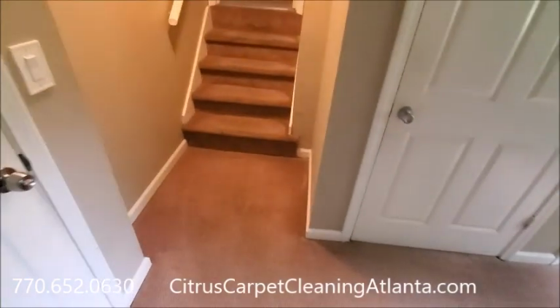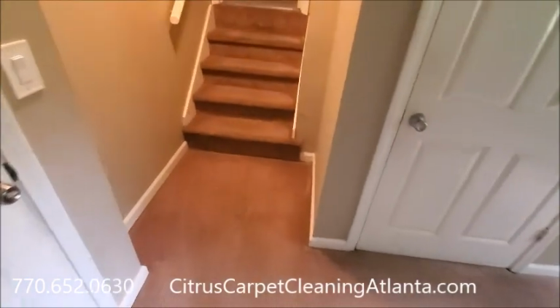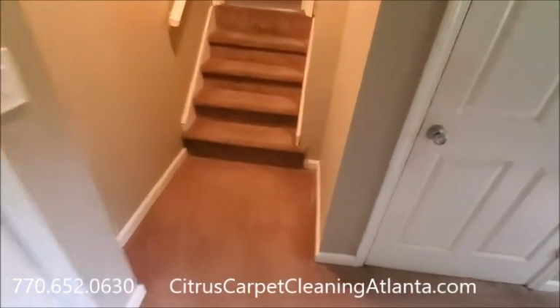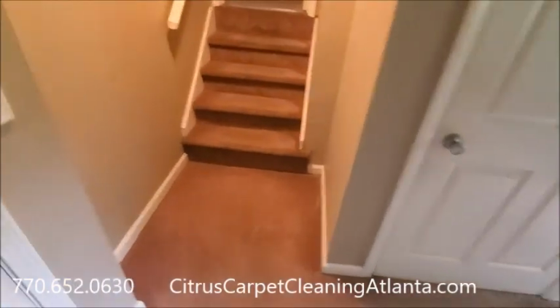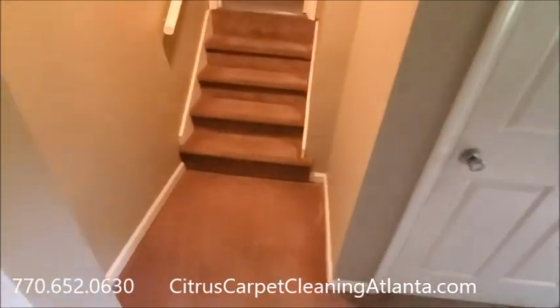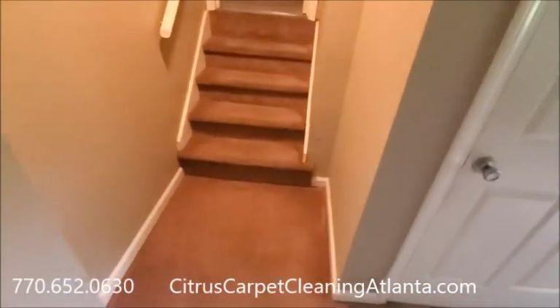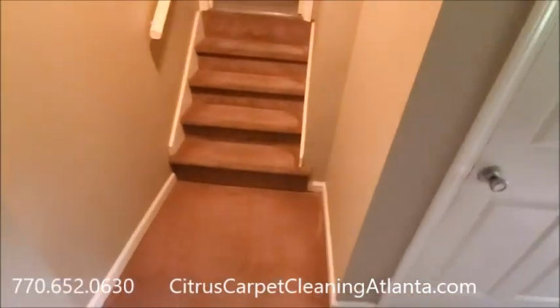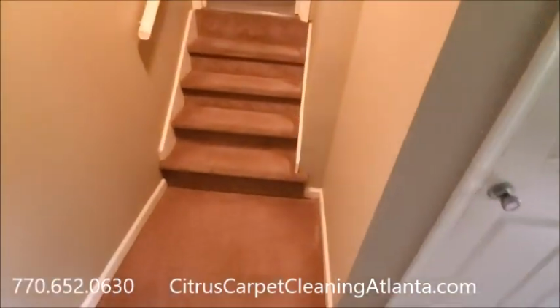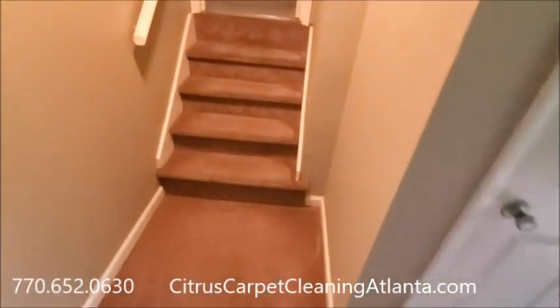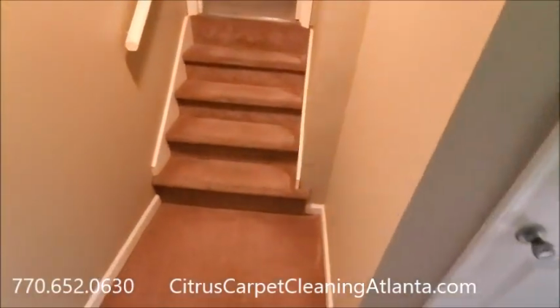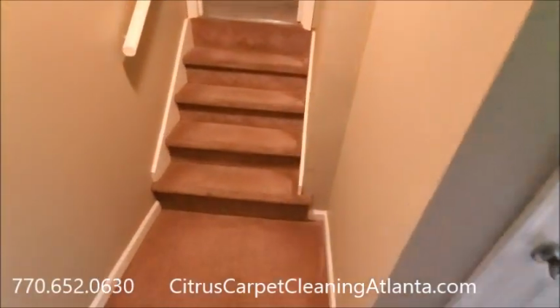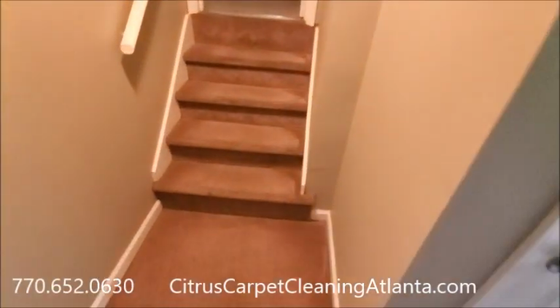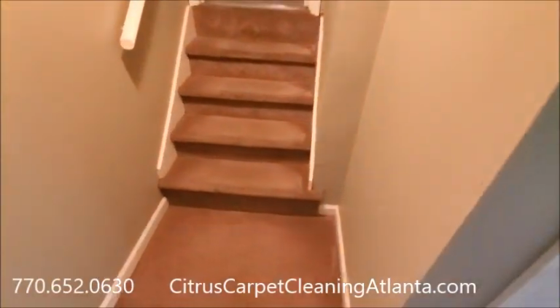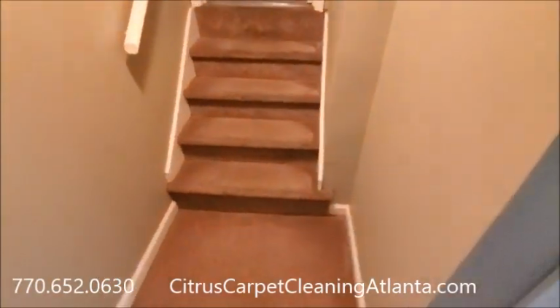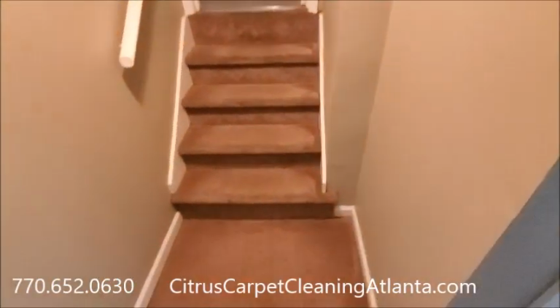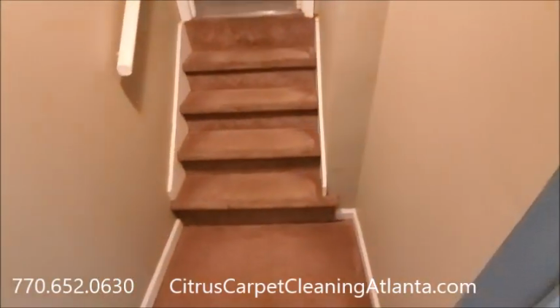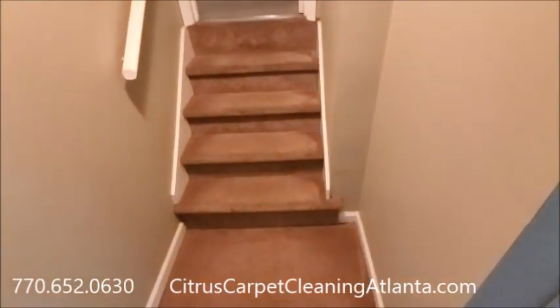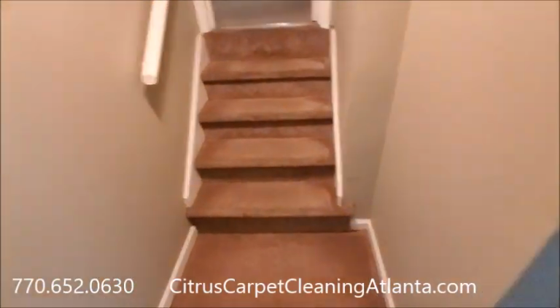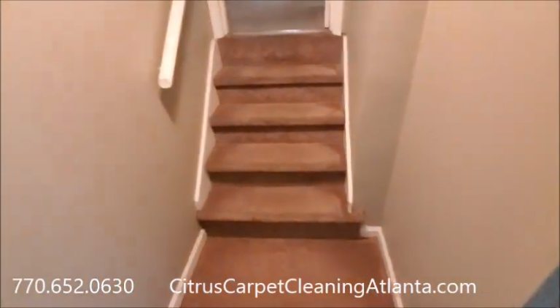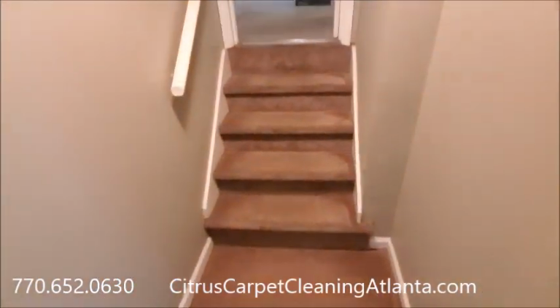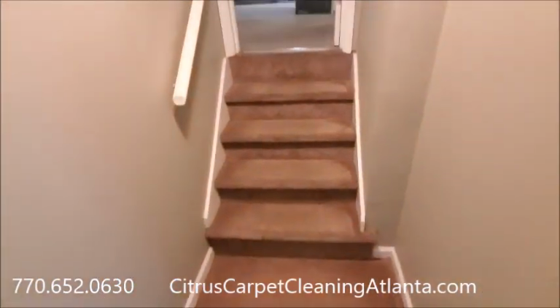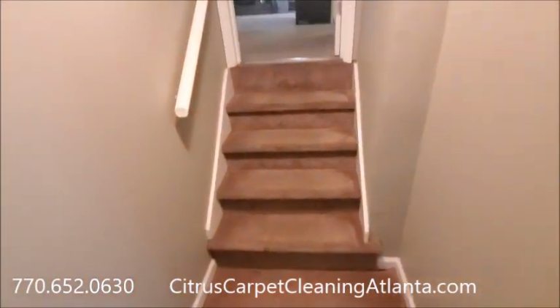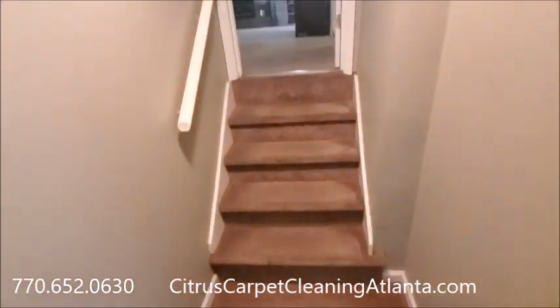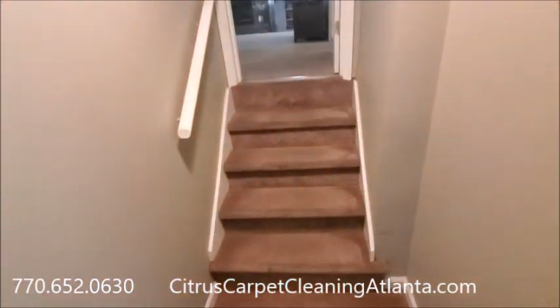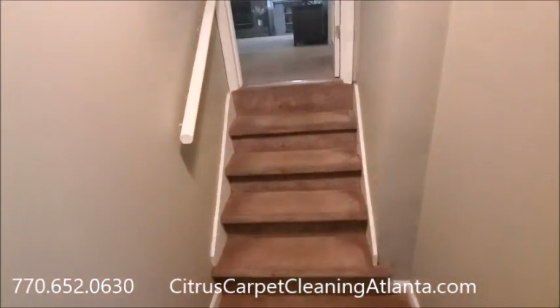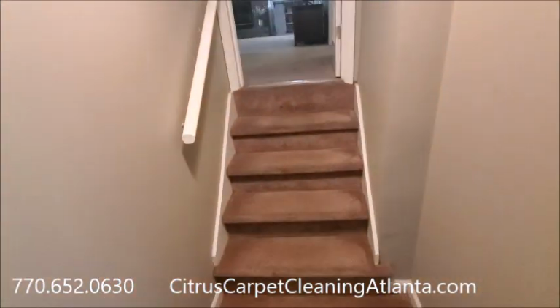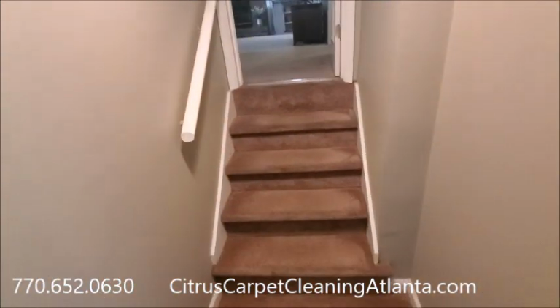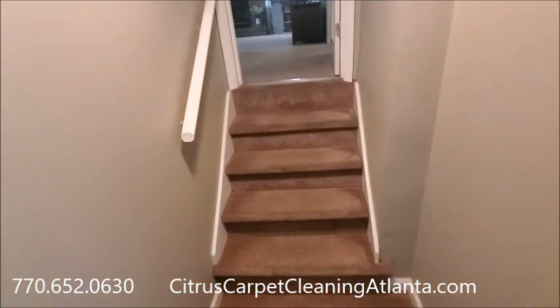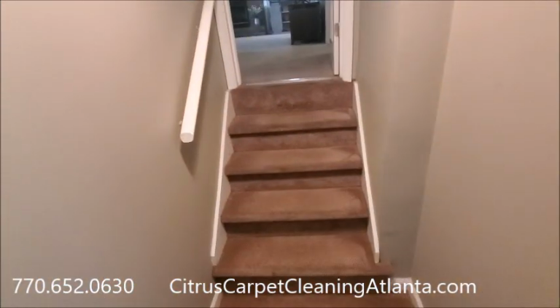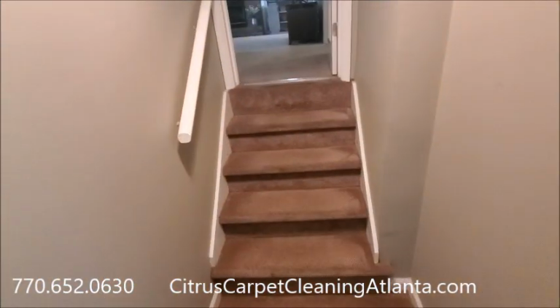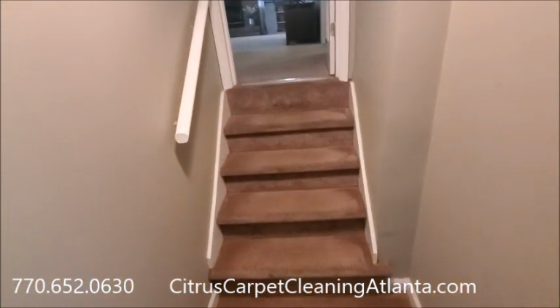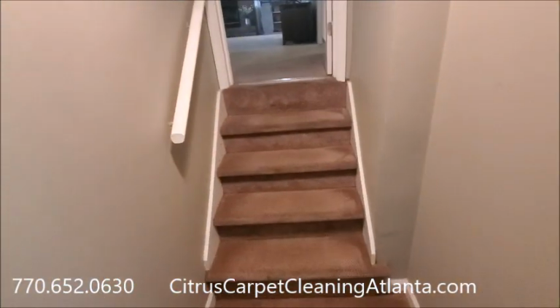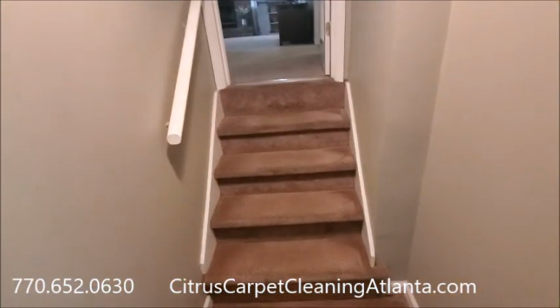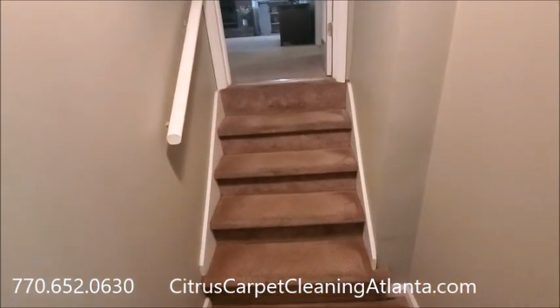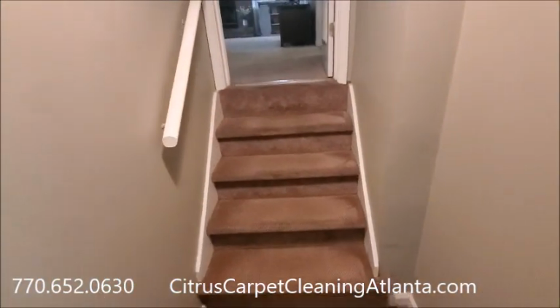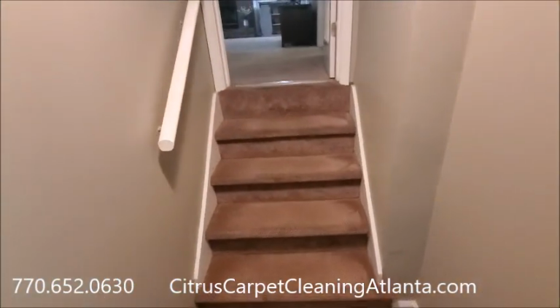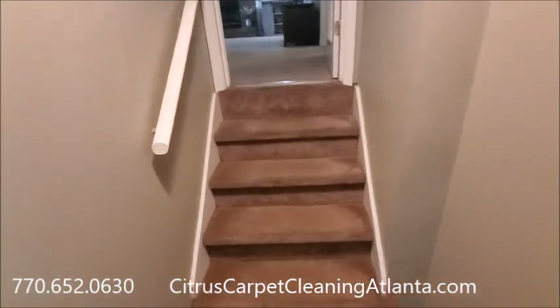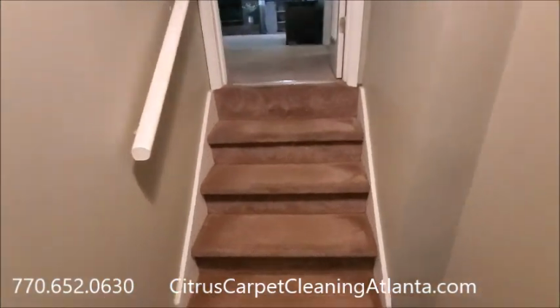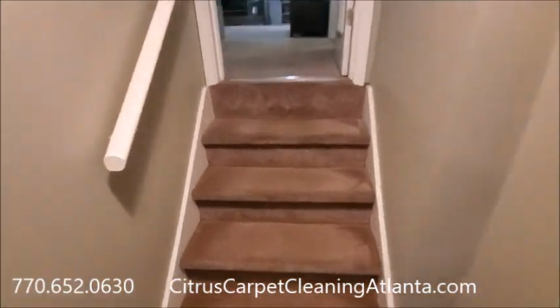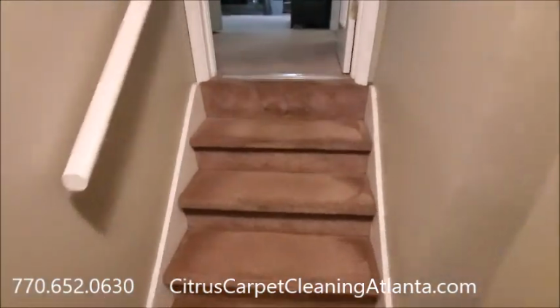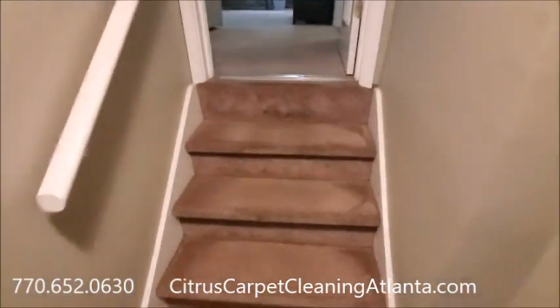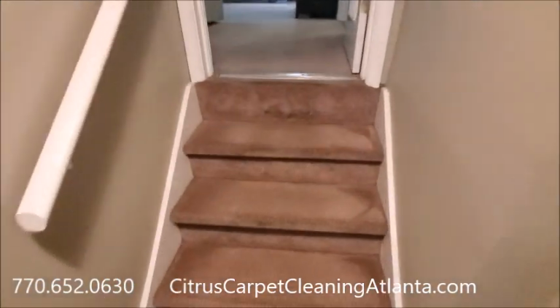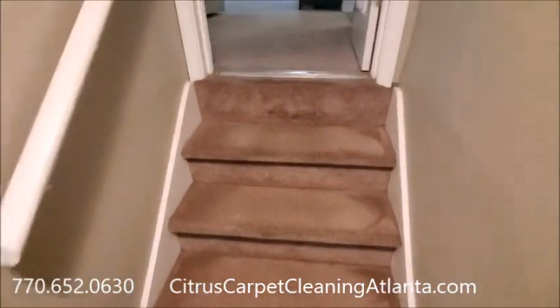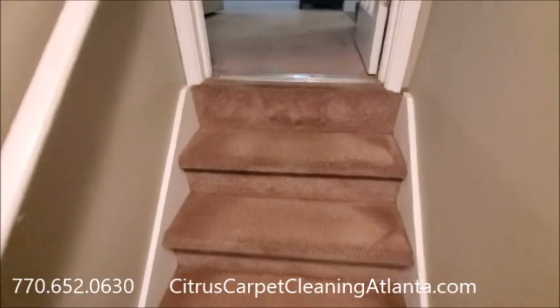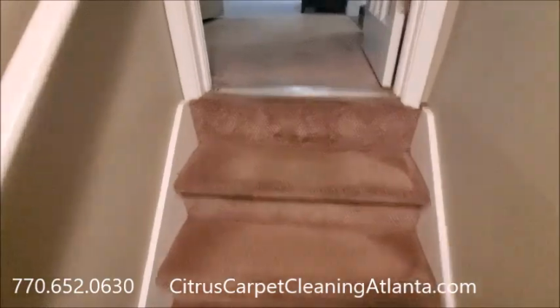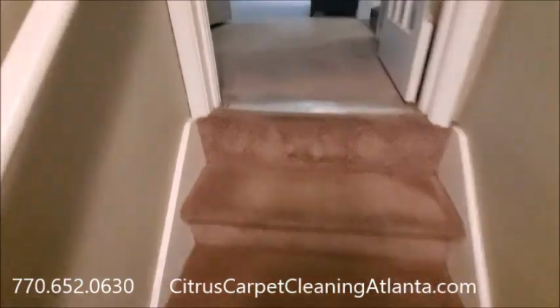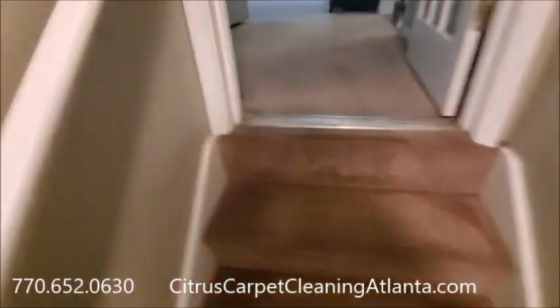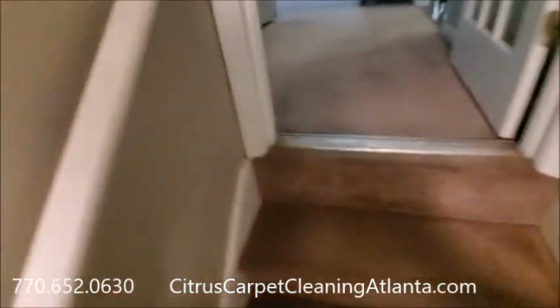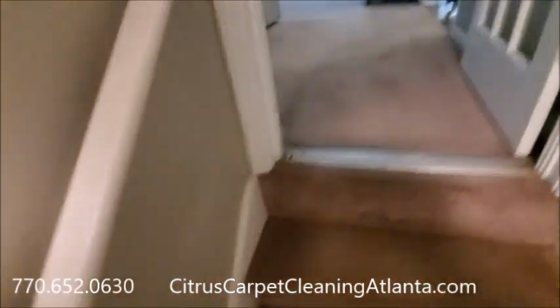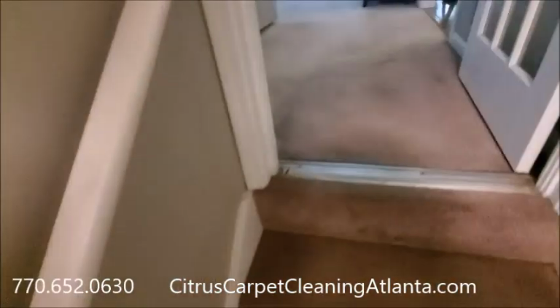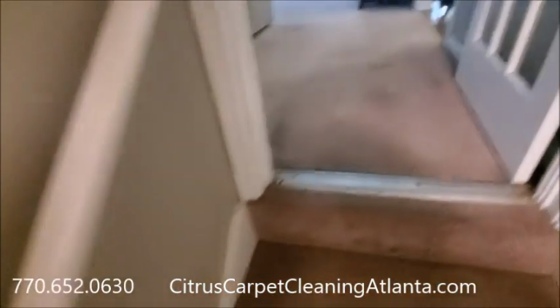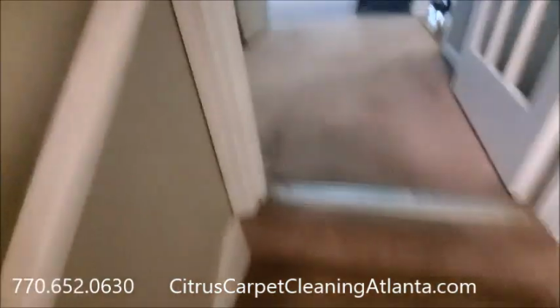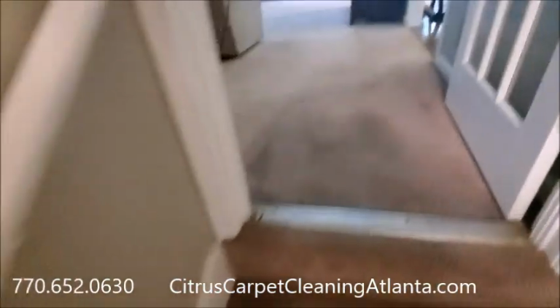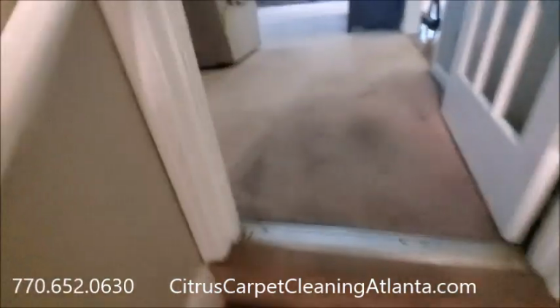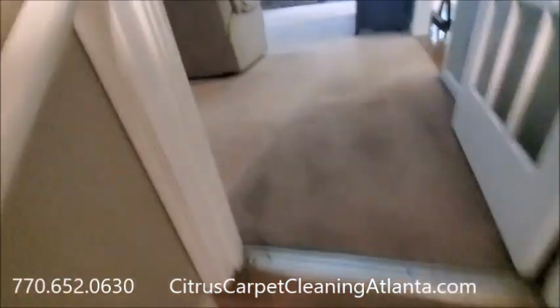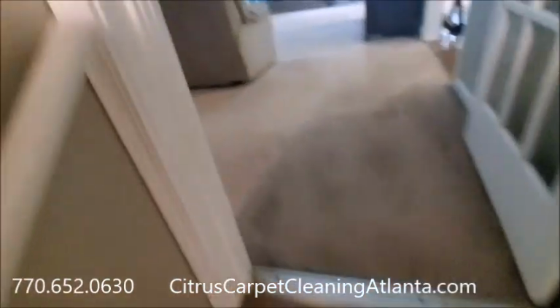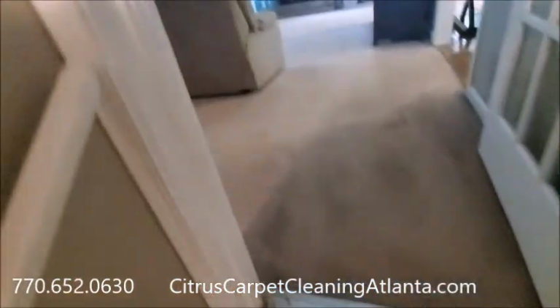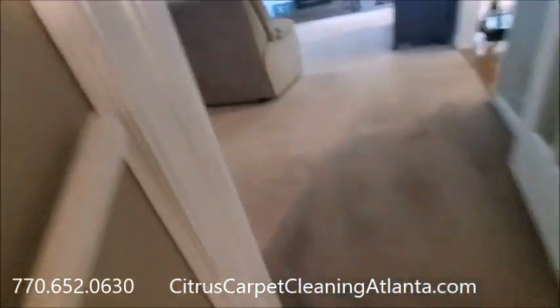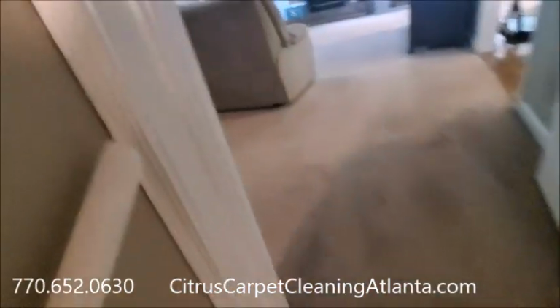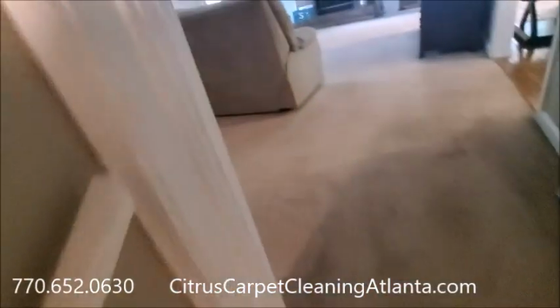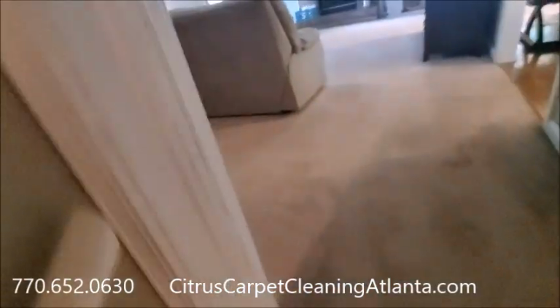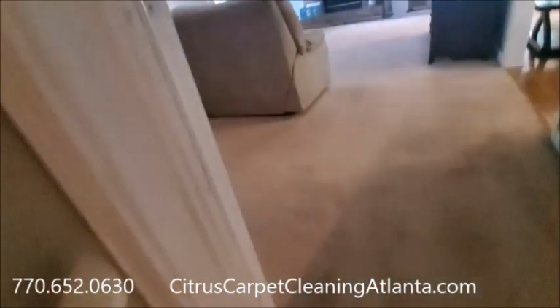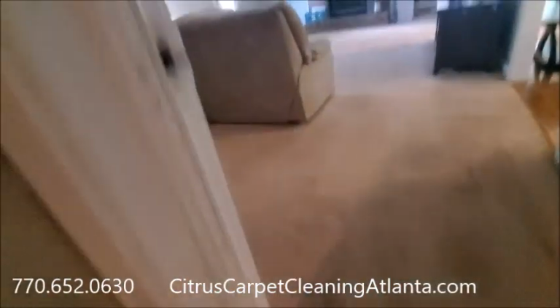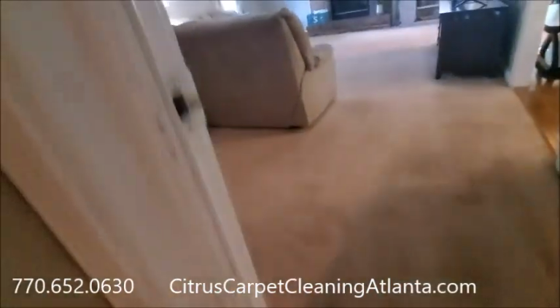Not too bad for an hour's worth of work. Like I said, make your own schedule — that's what we do.